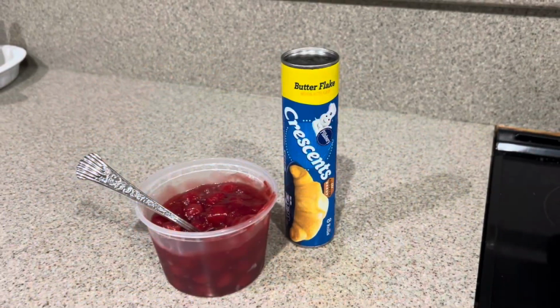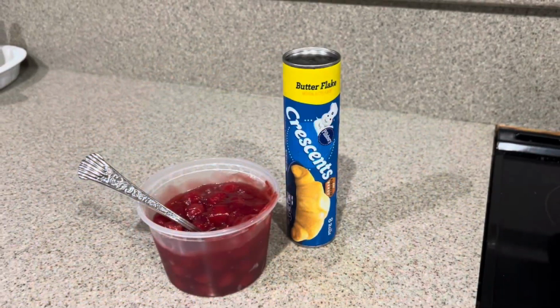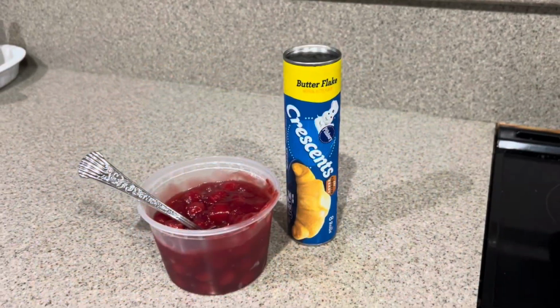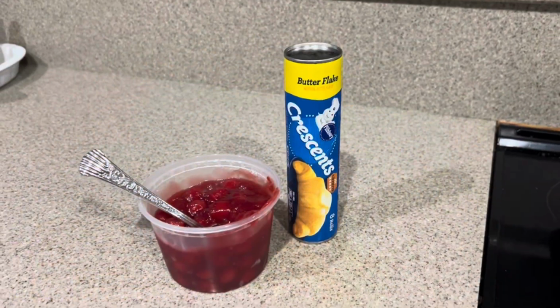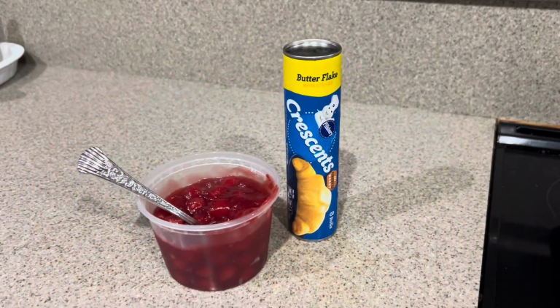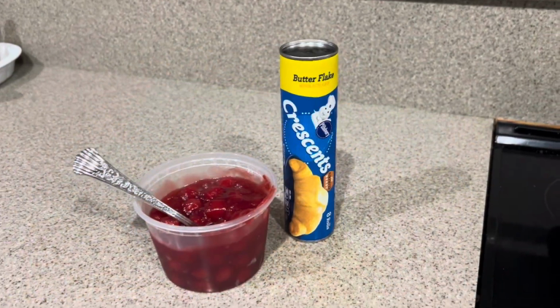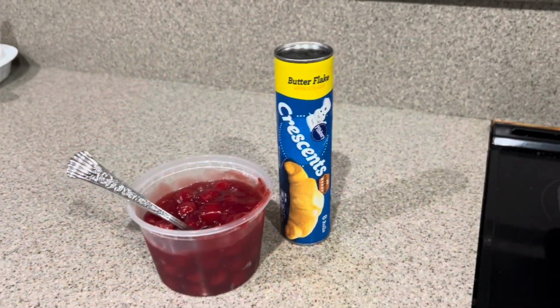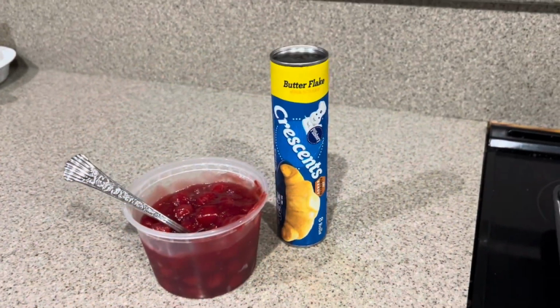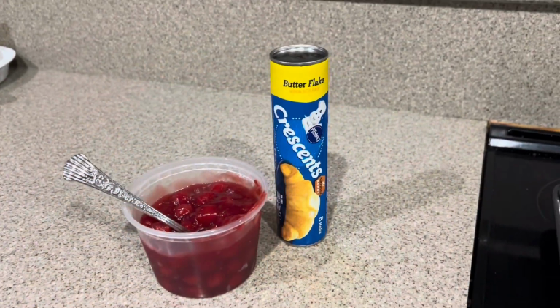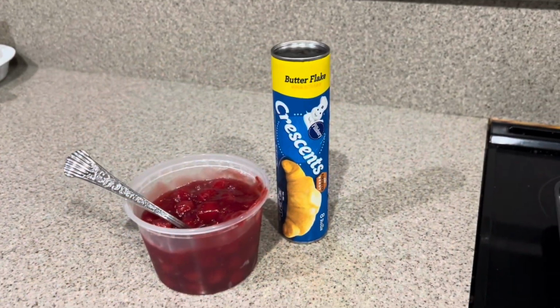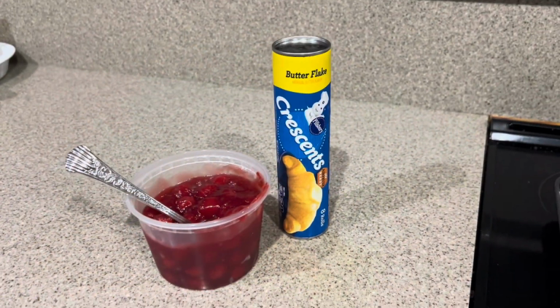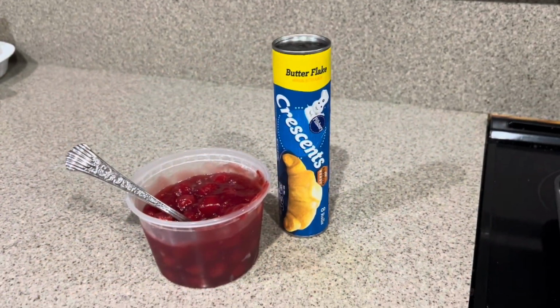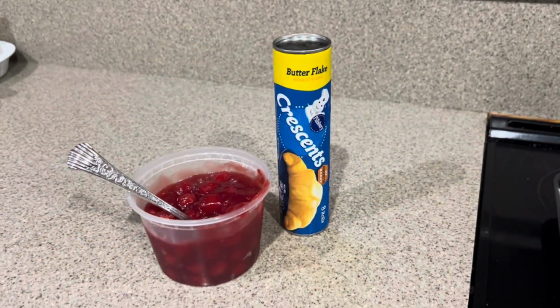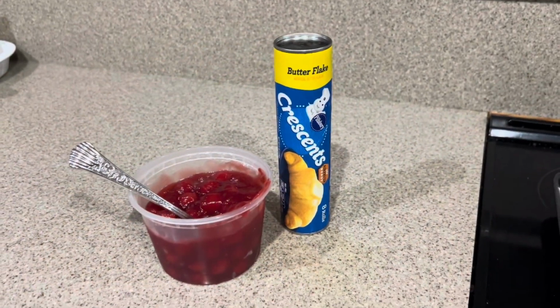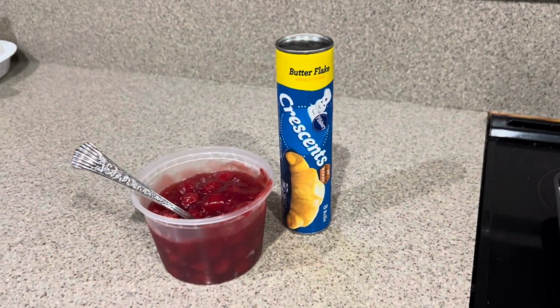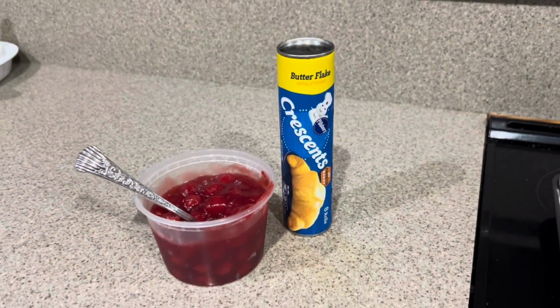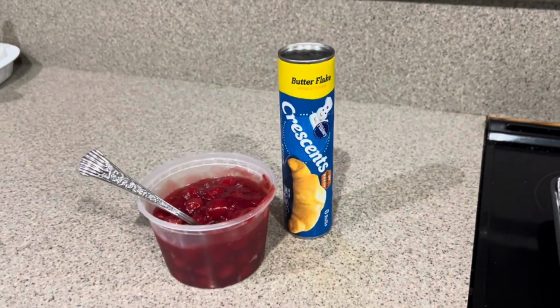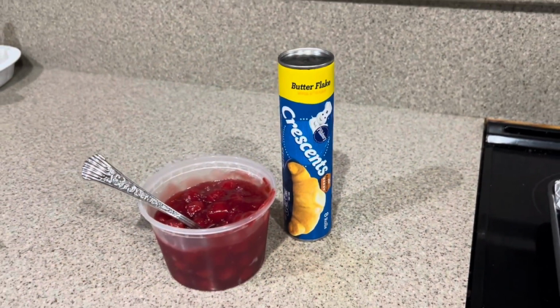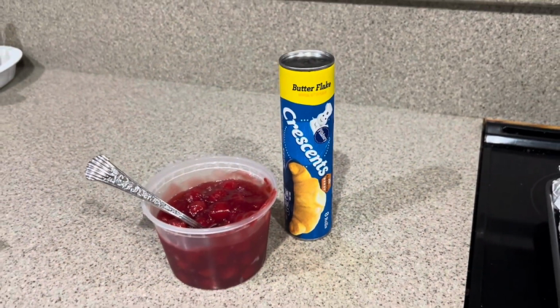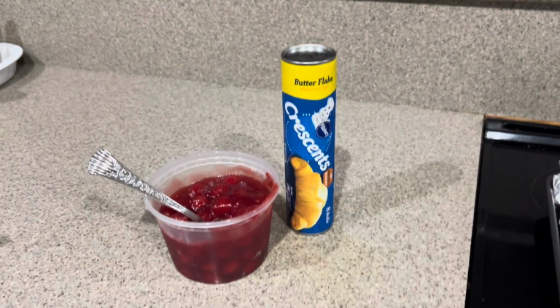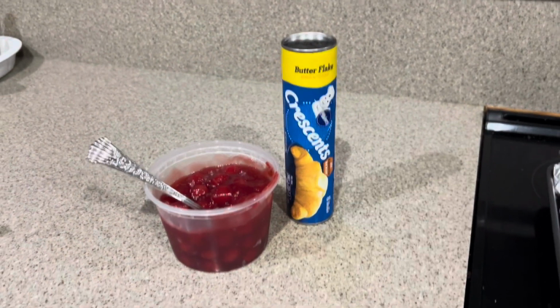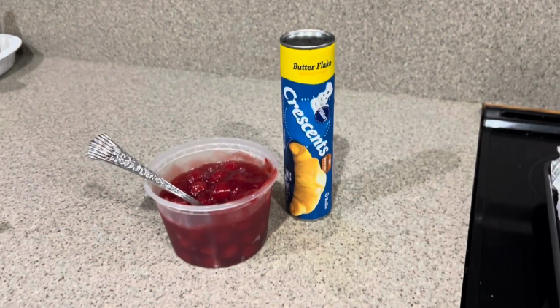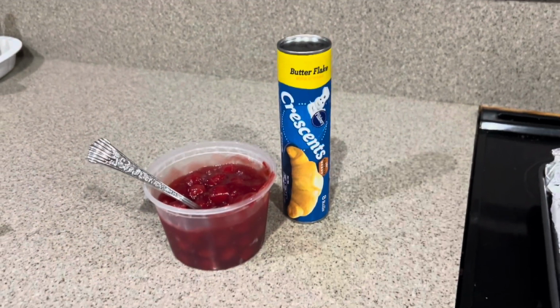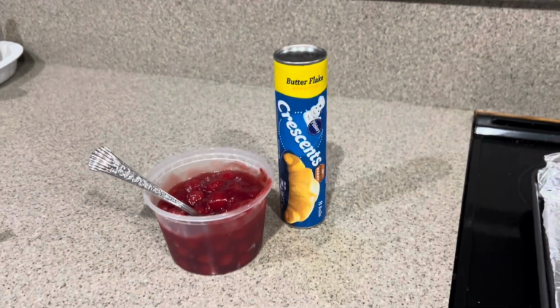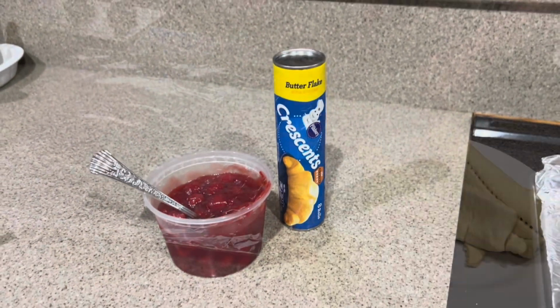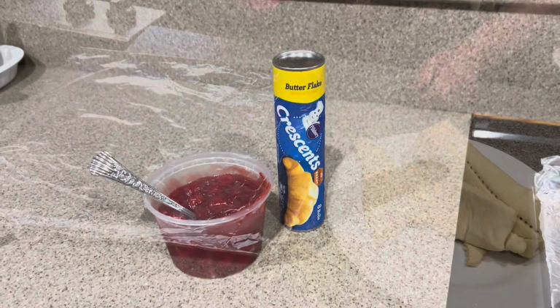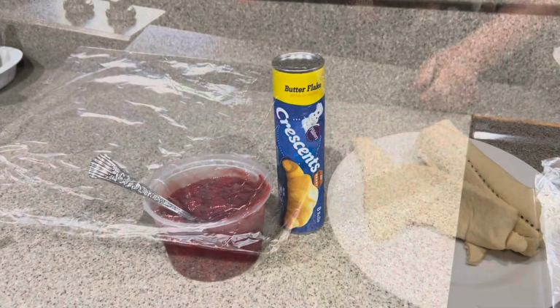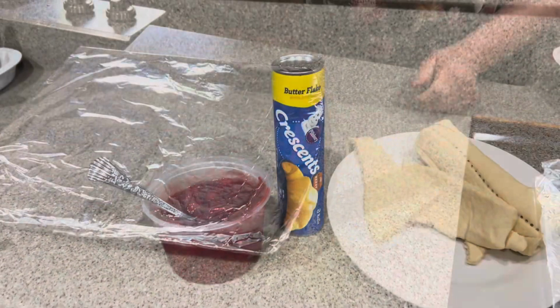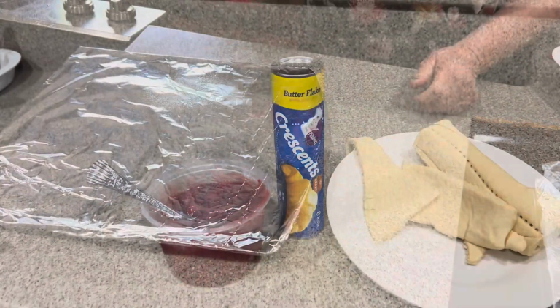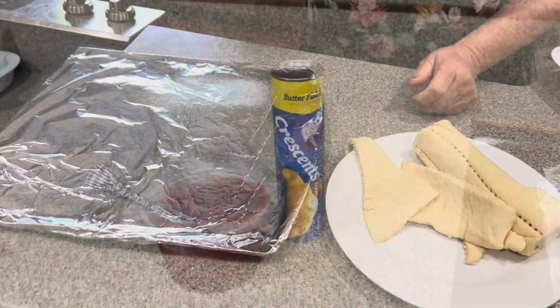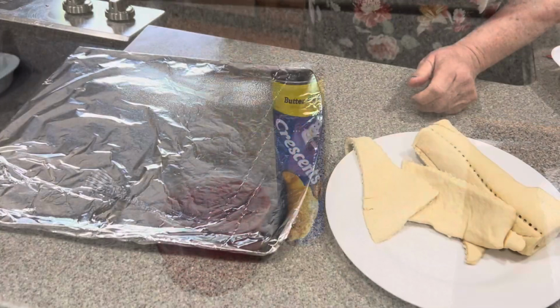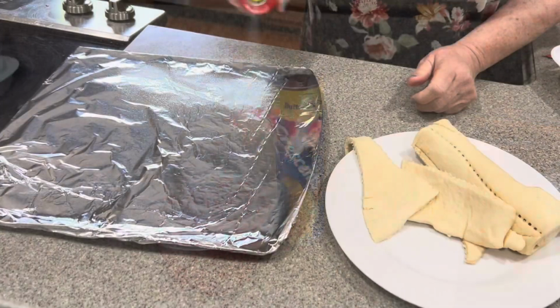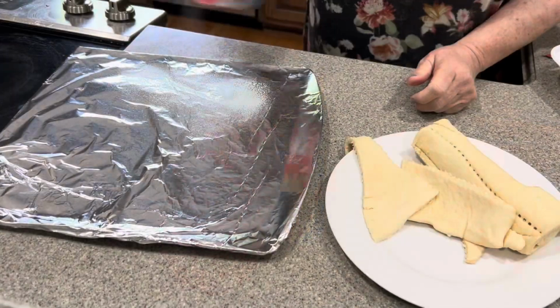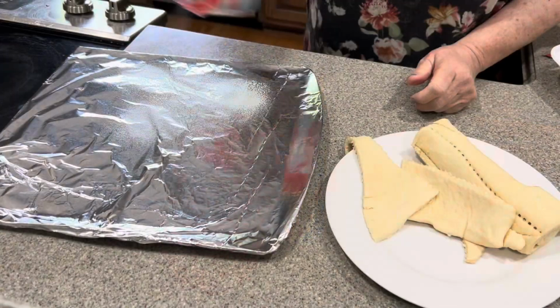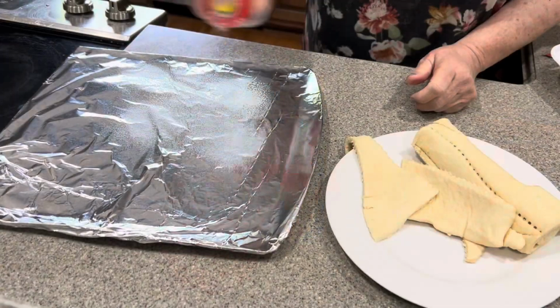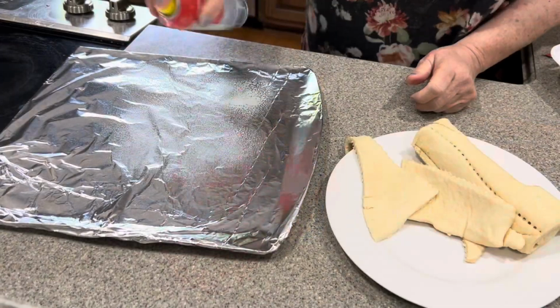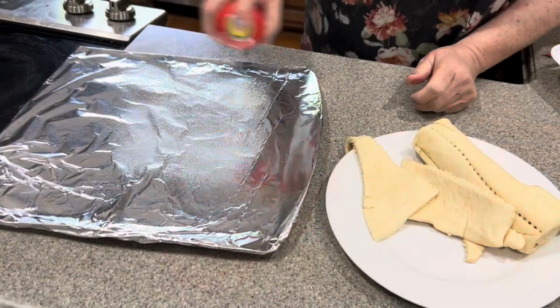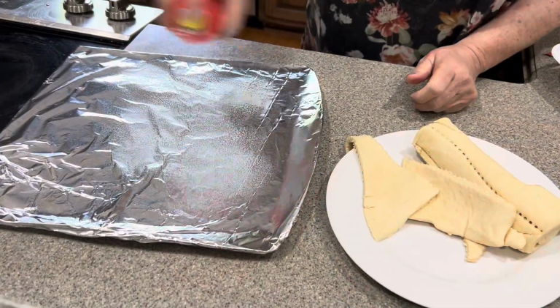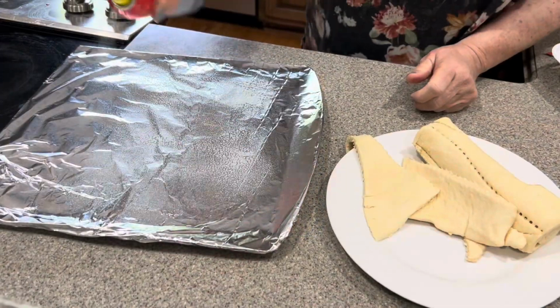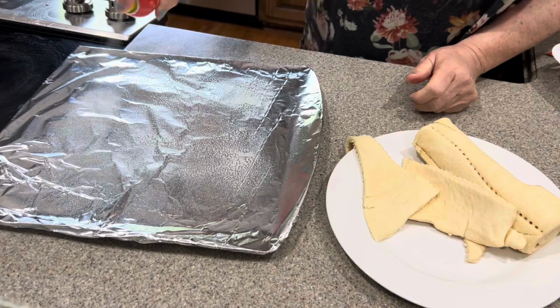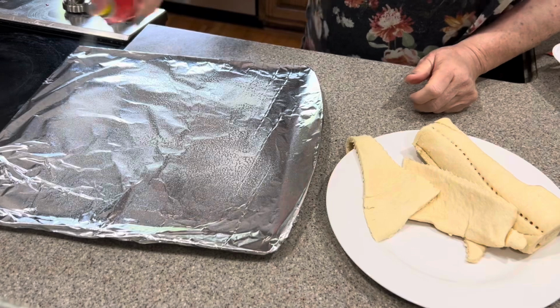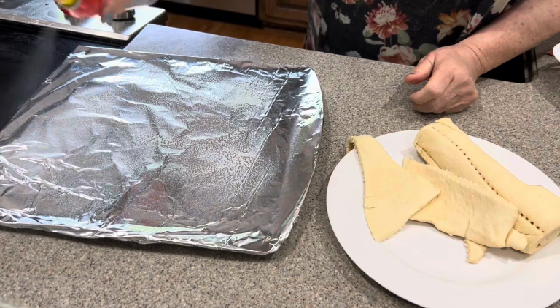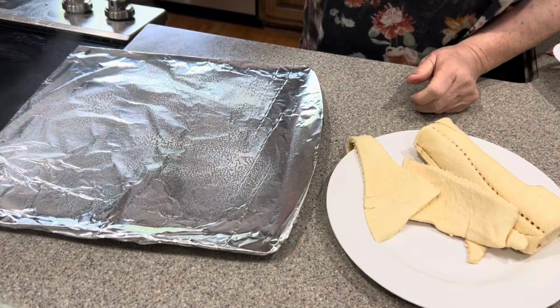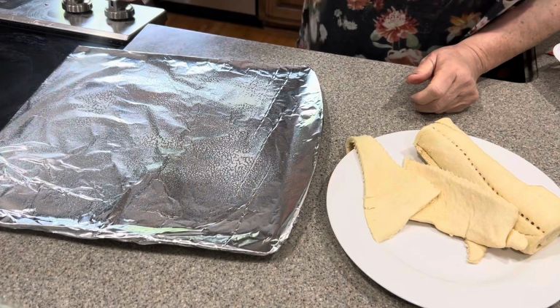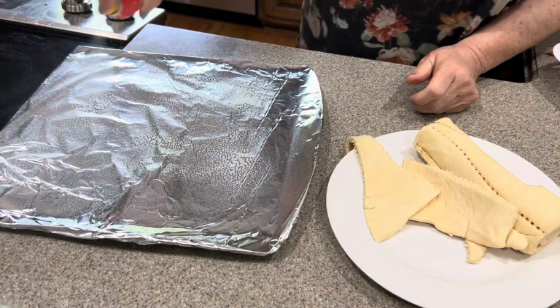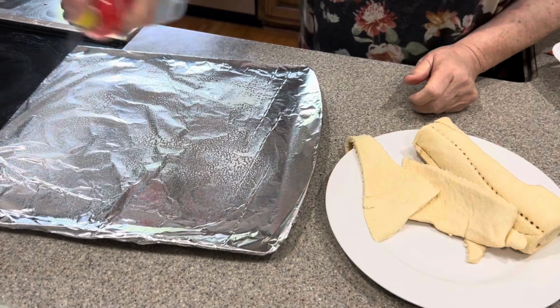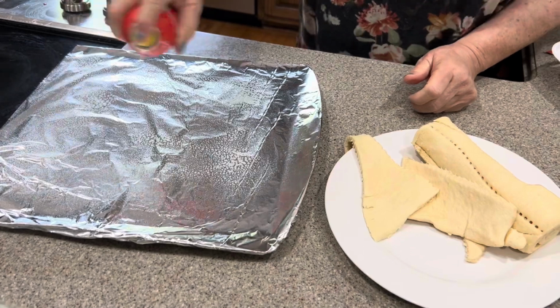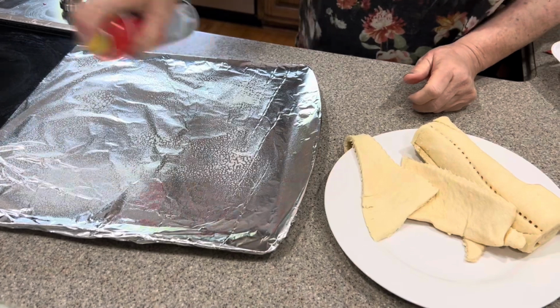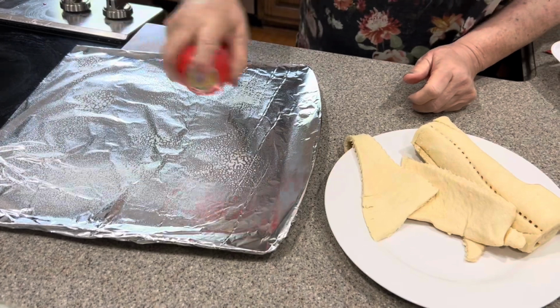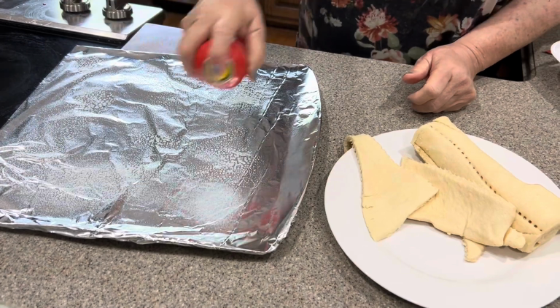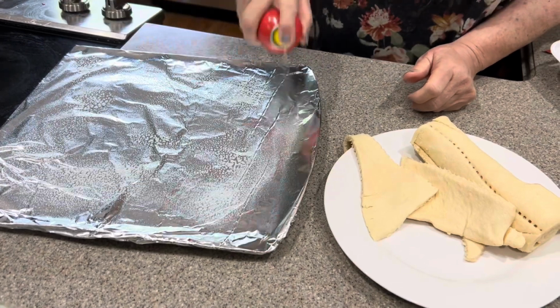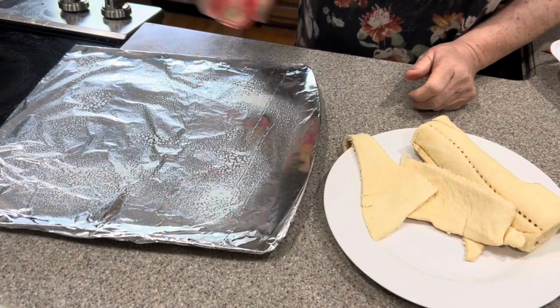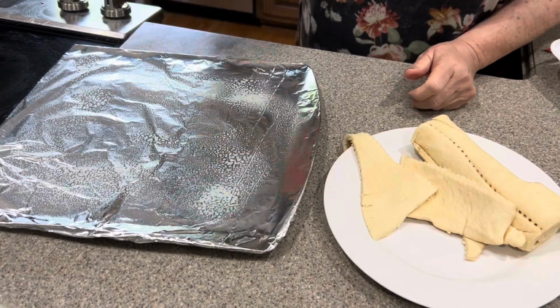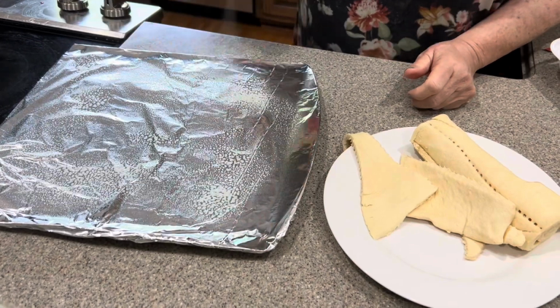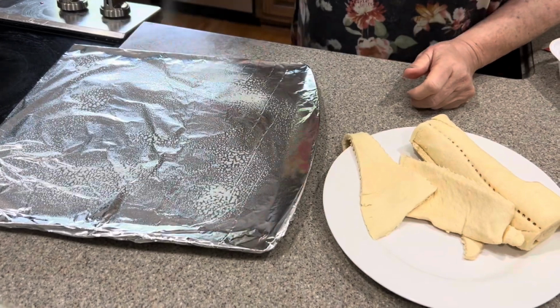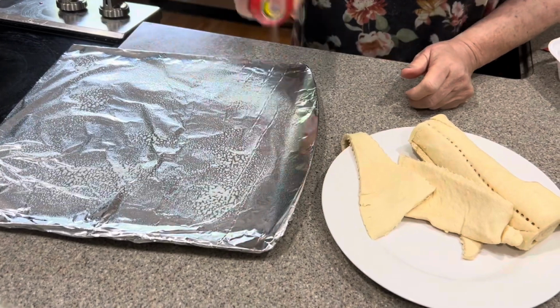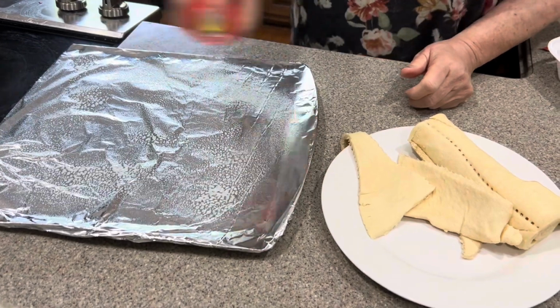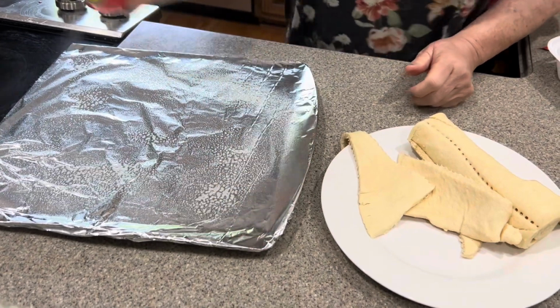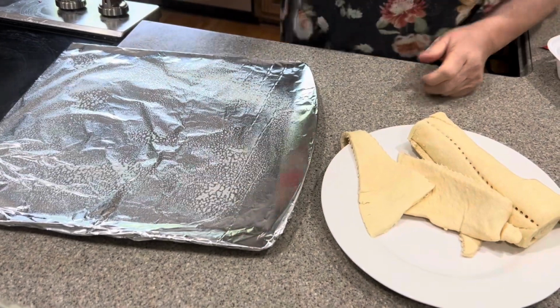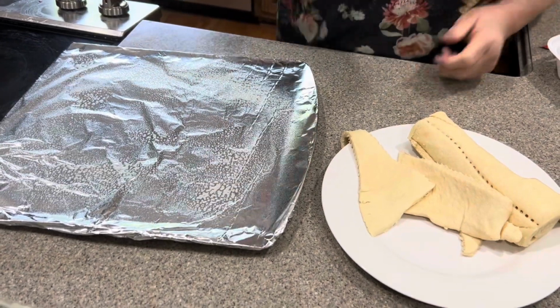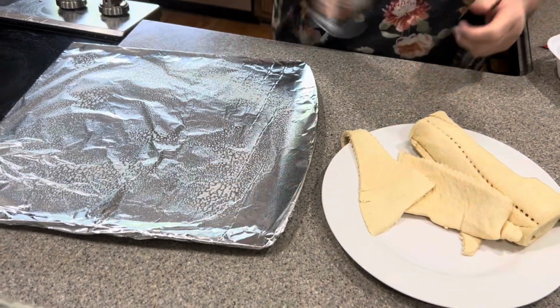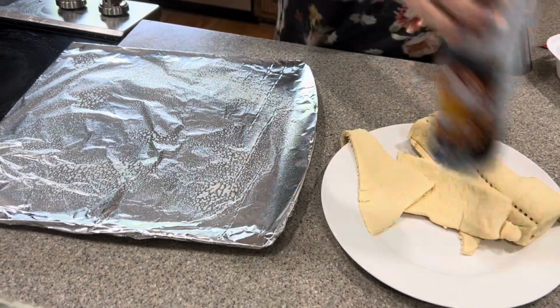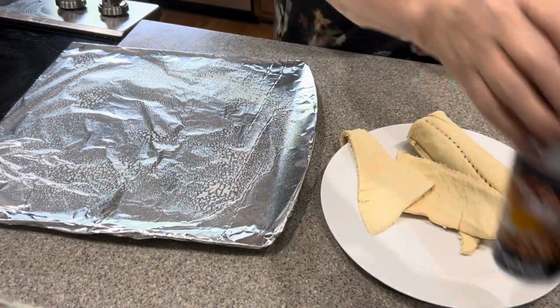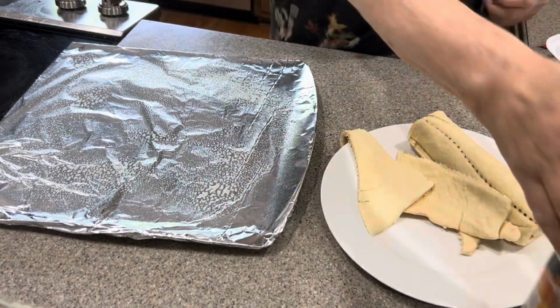Good morning, it's breakfast time. First, we always spray the pan so it doesn't stick.